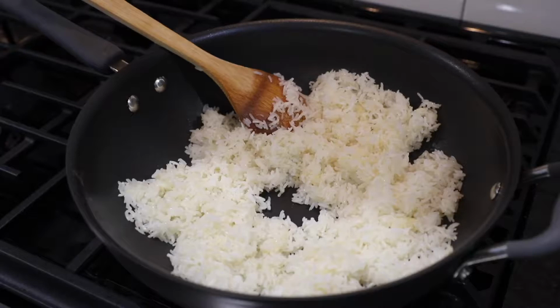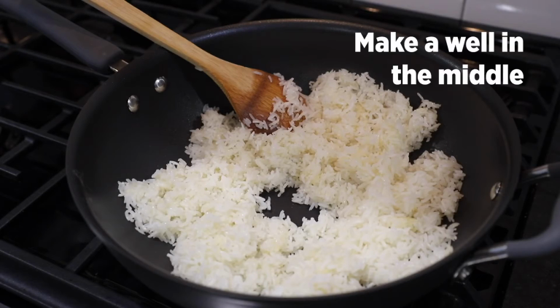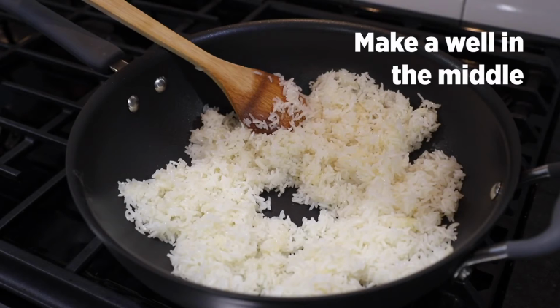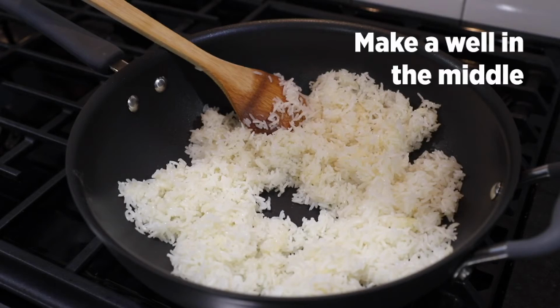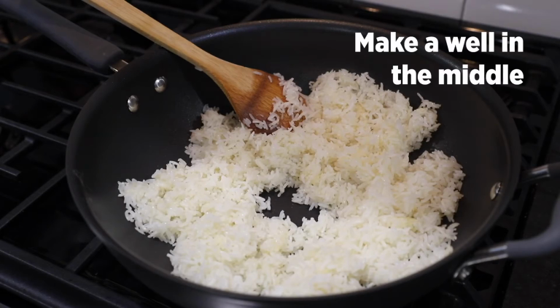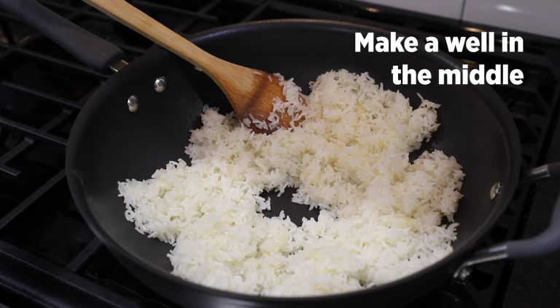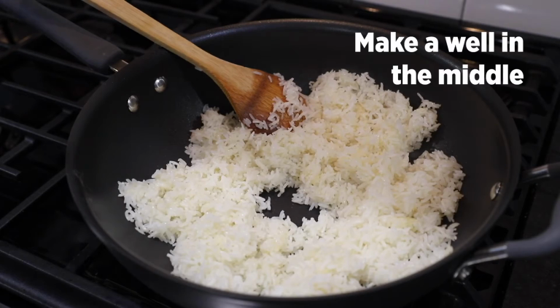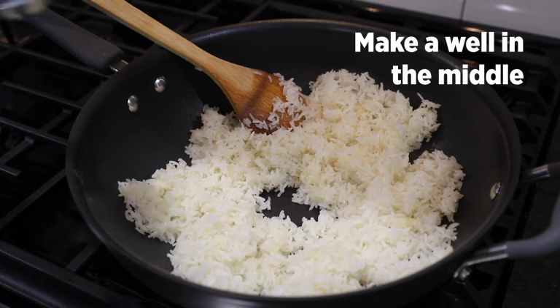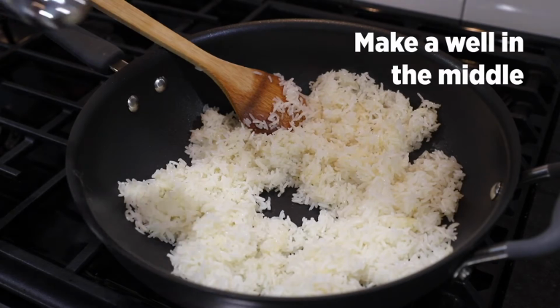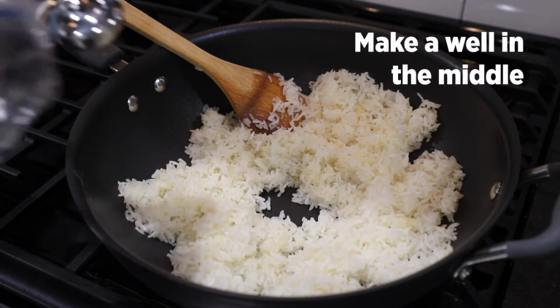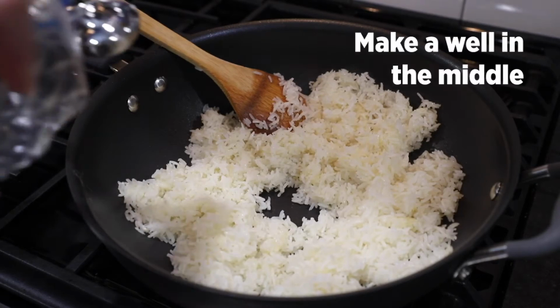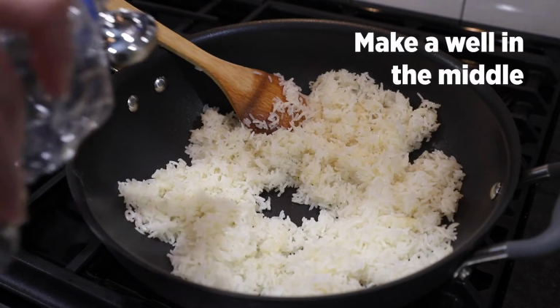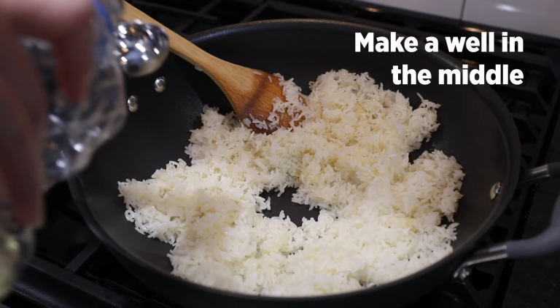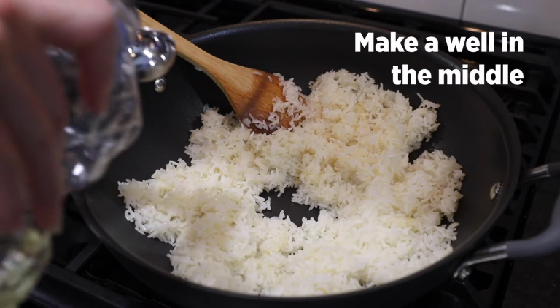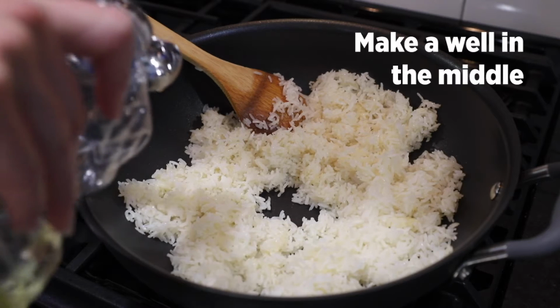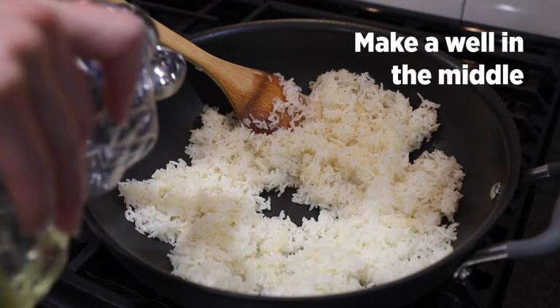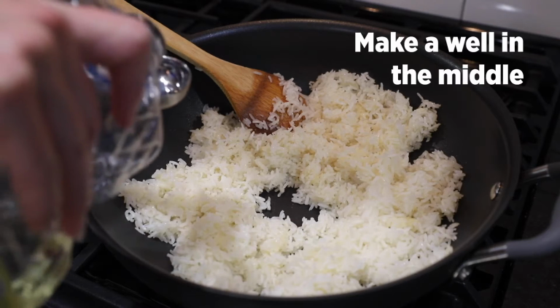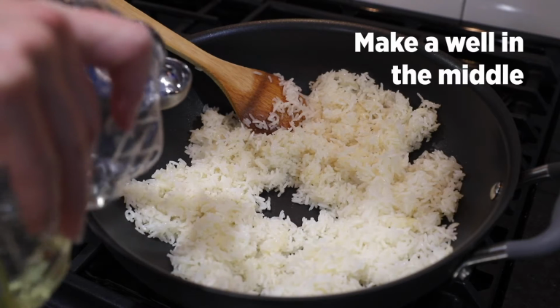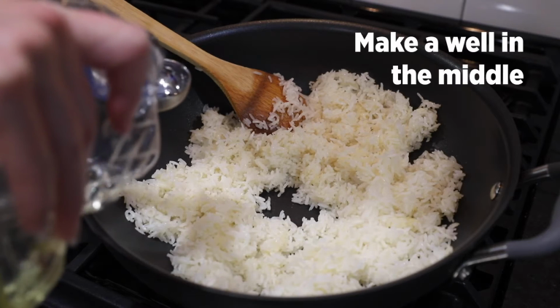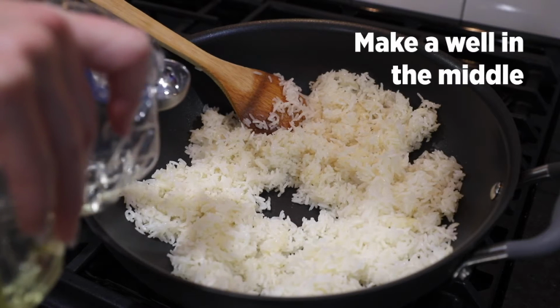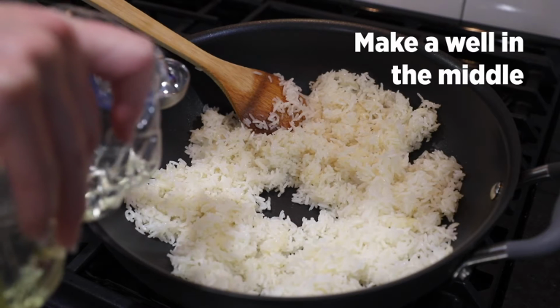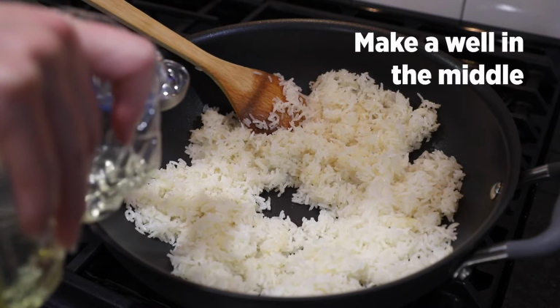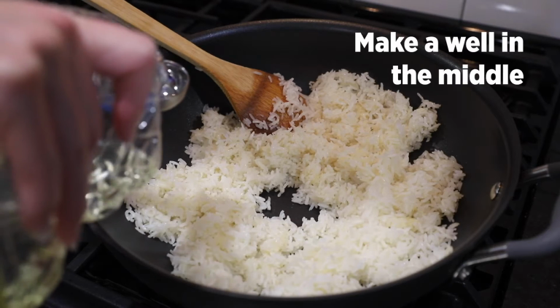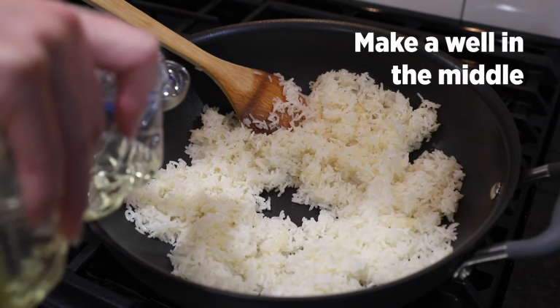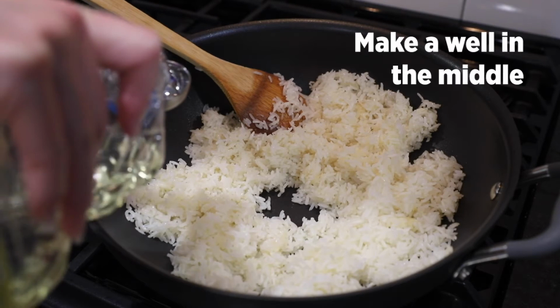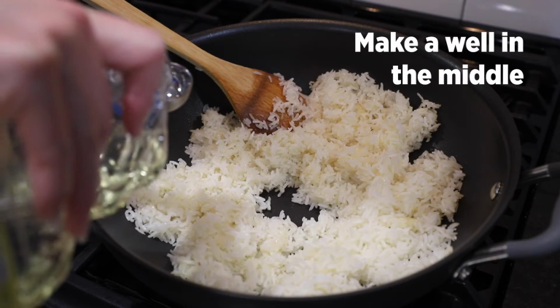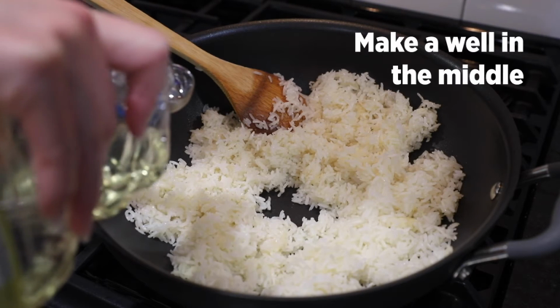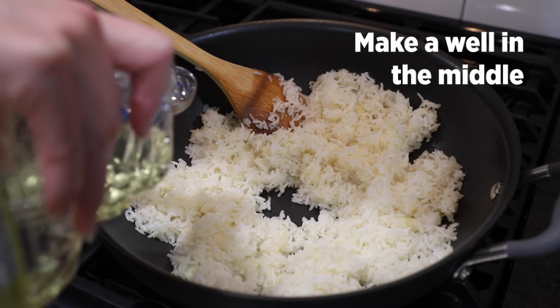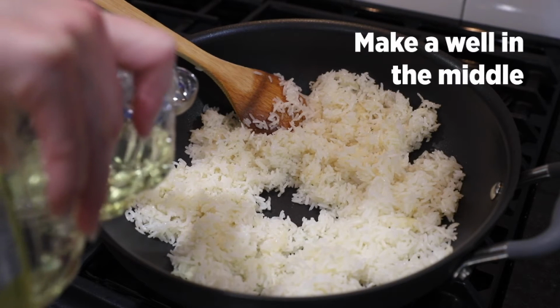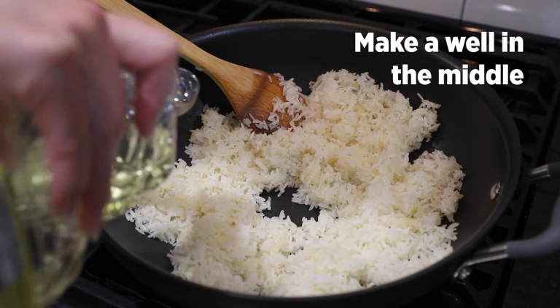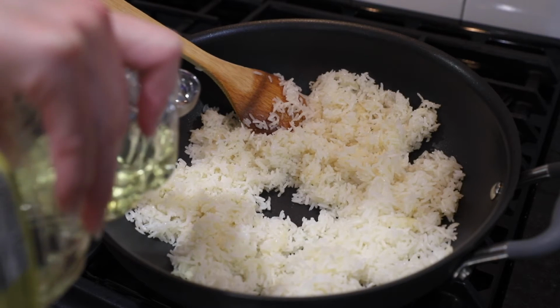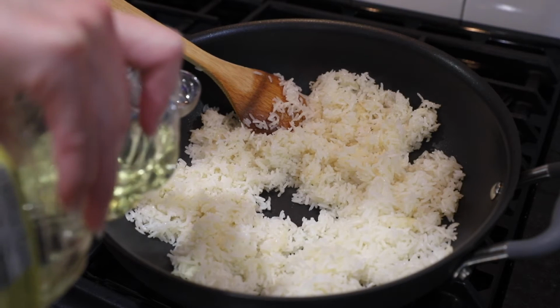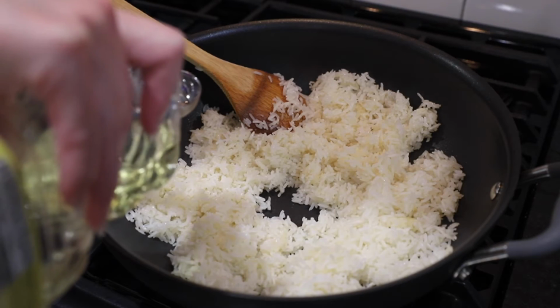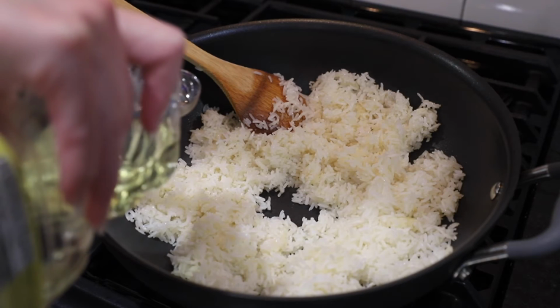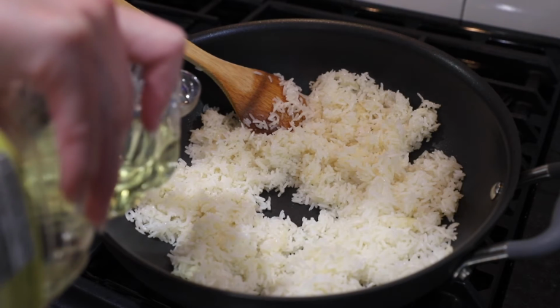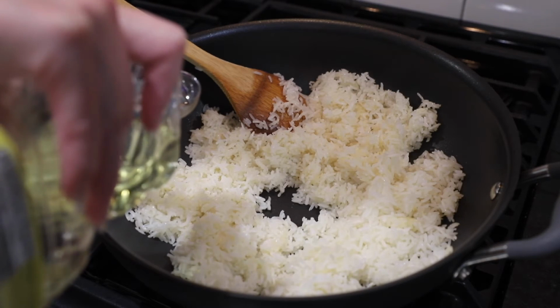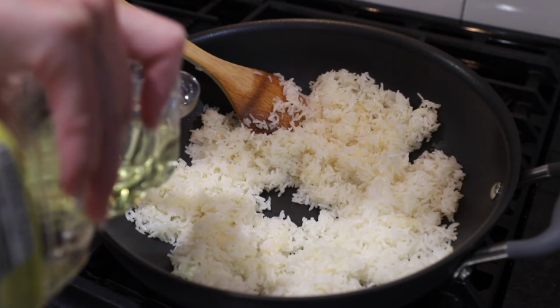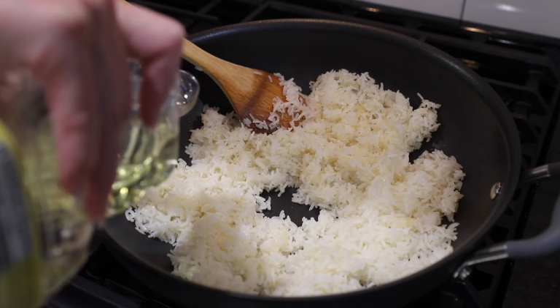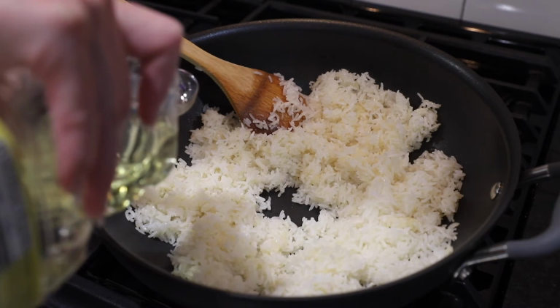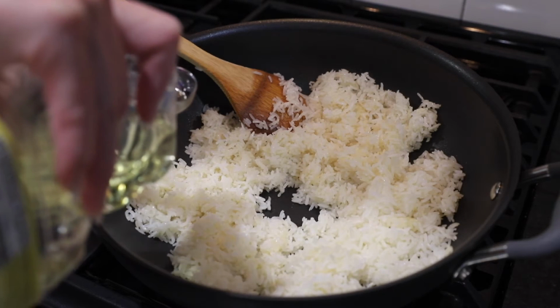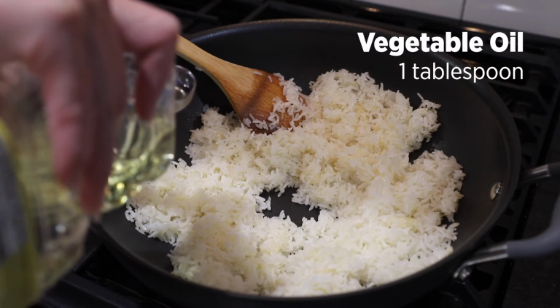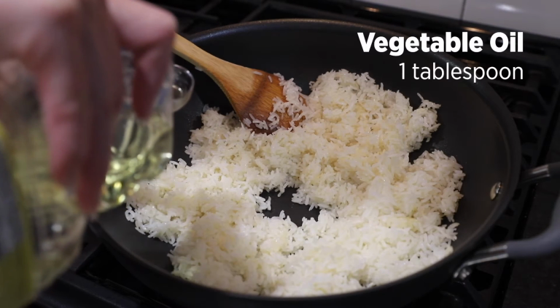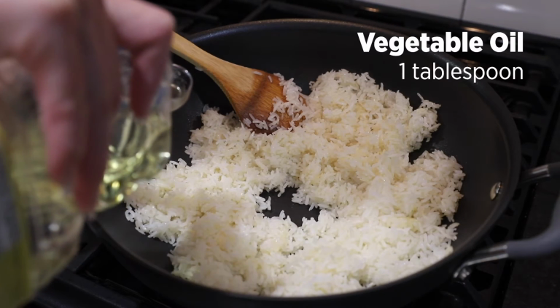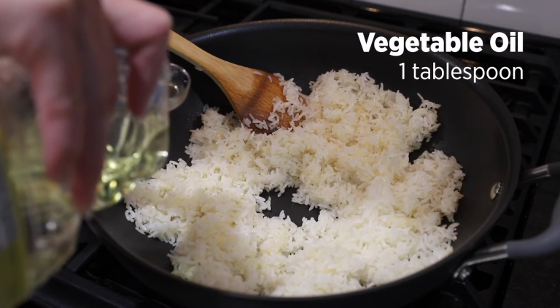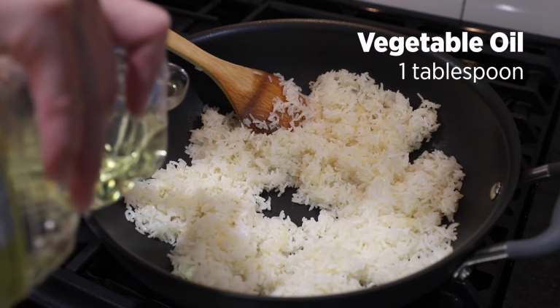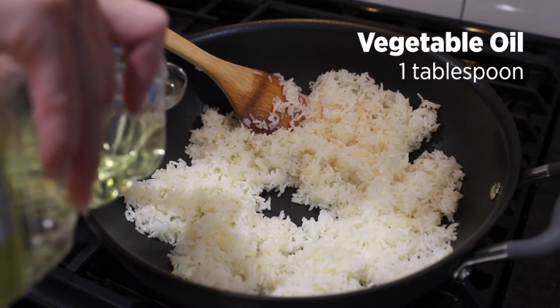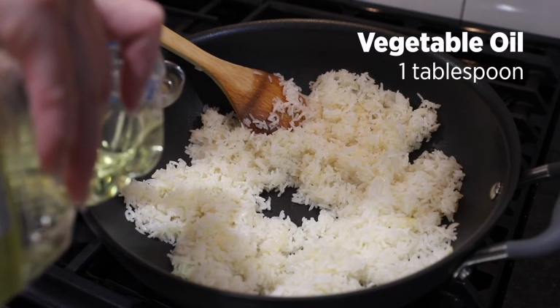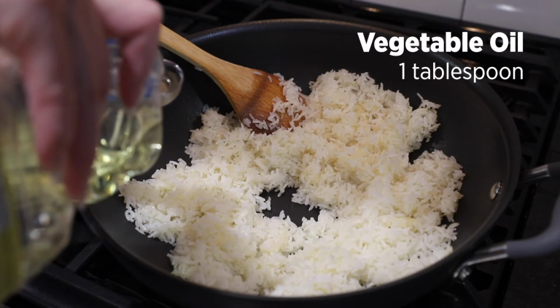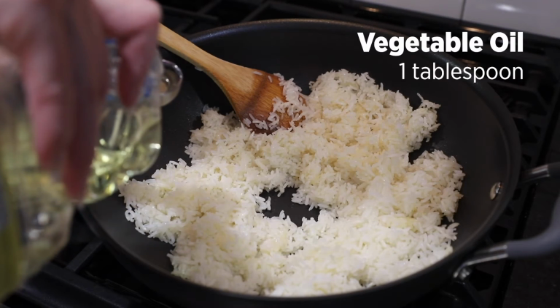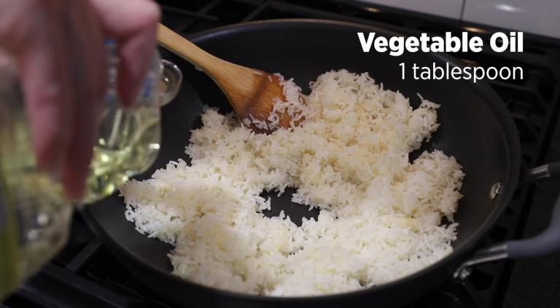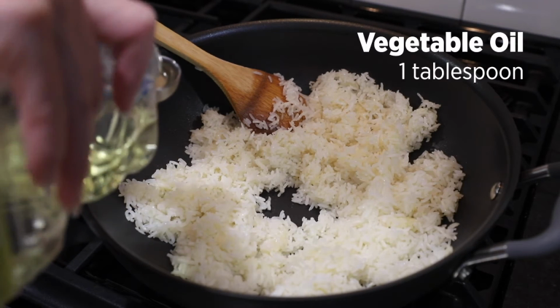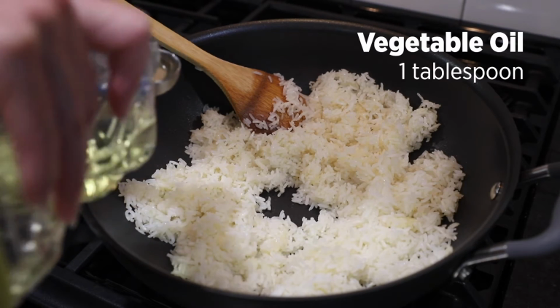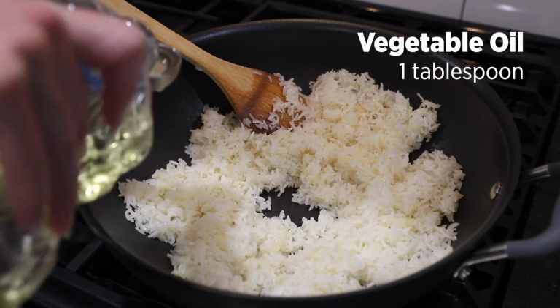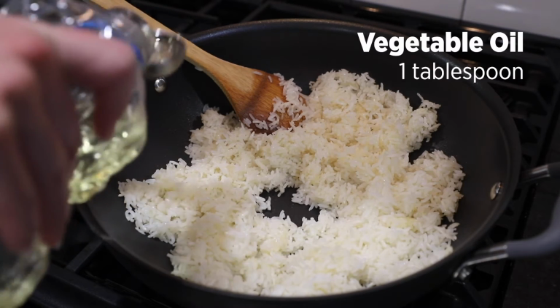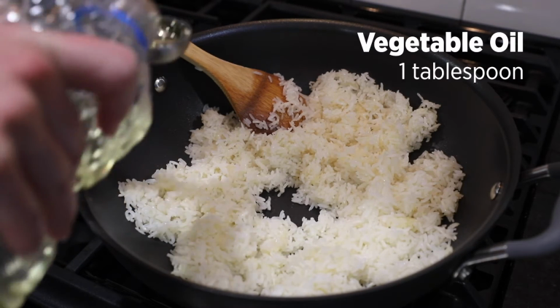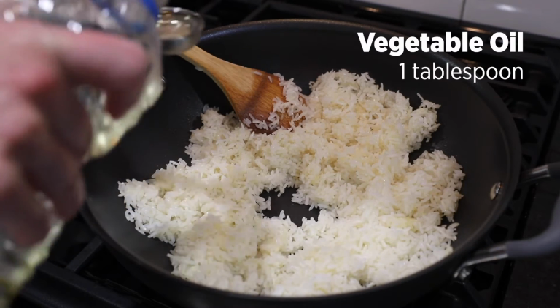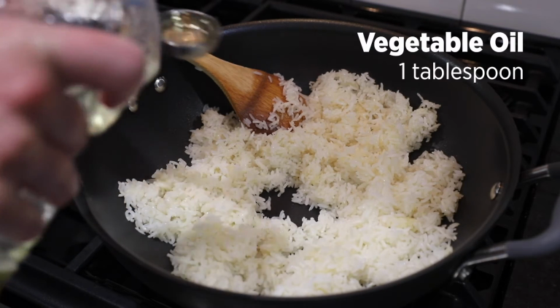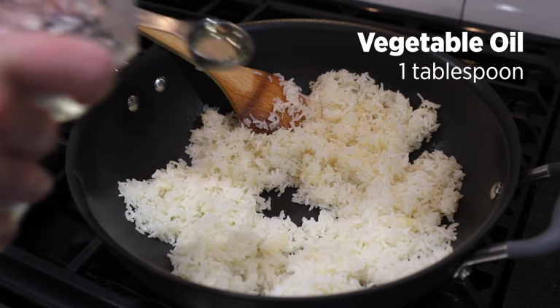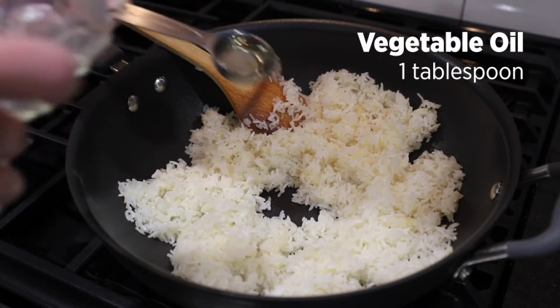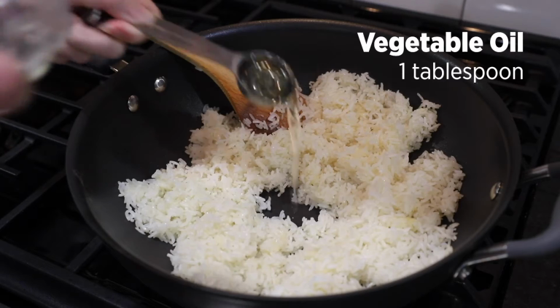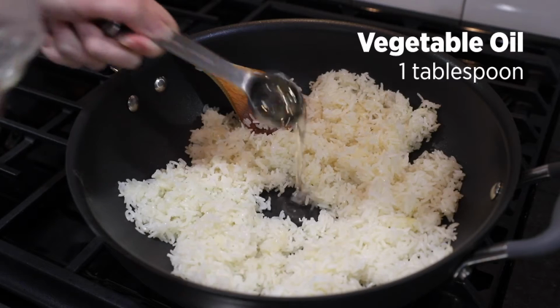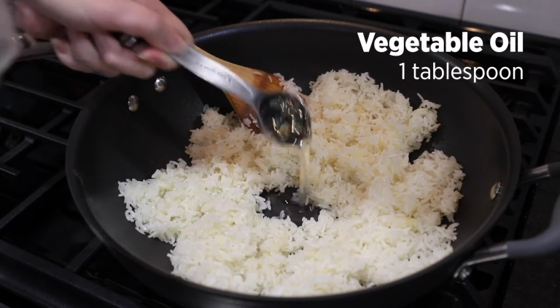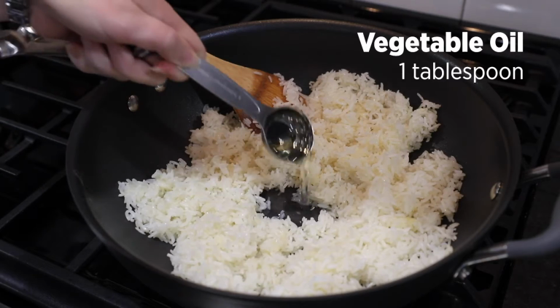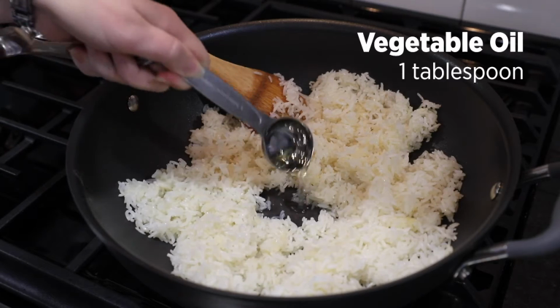Press the rice up the sides of the pan, leaving a well in the middle. Add one tablespoon of oil into the well.